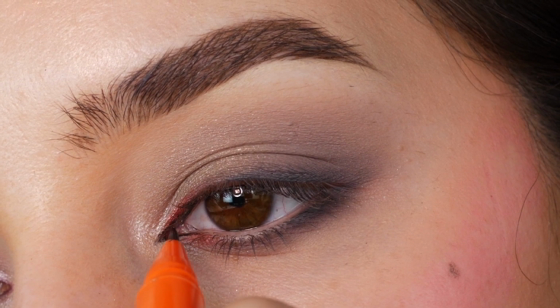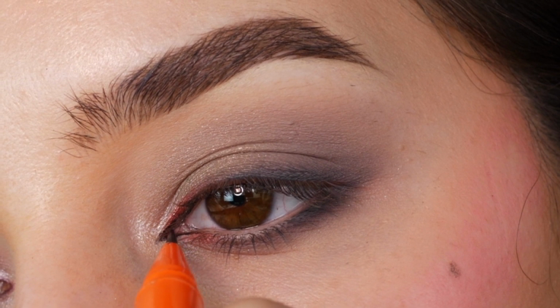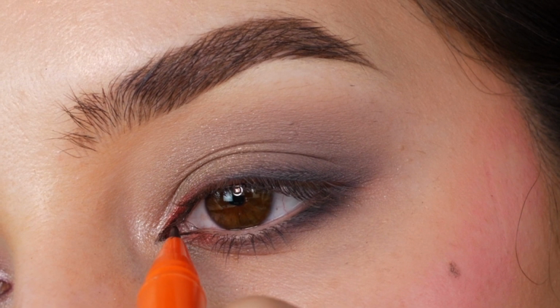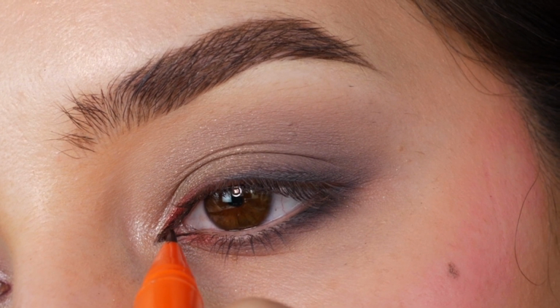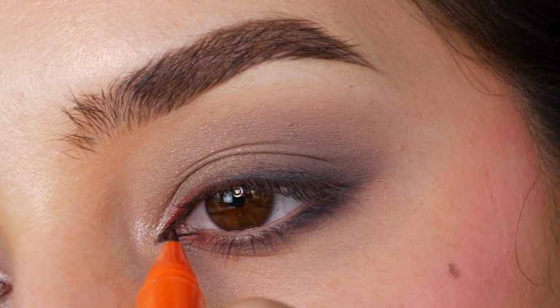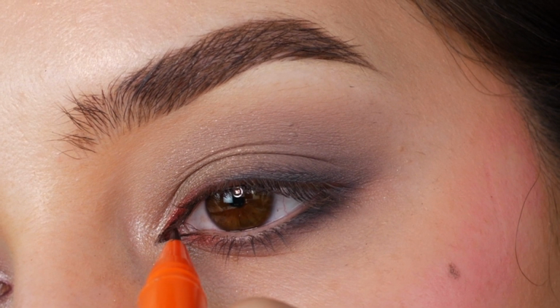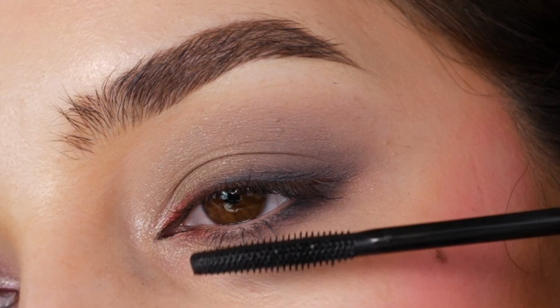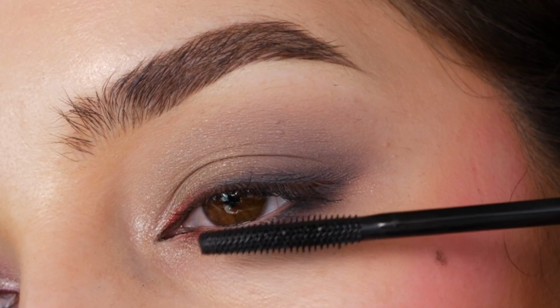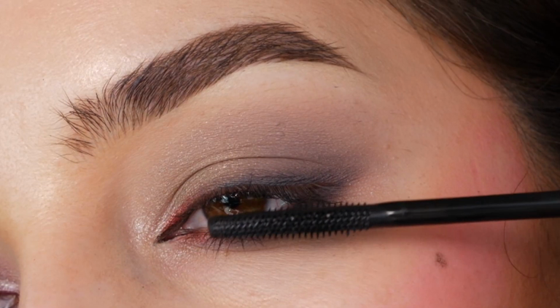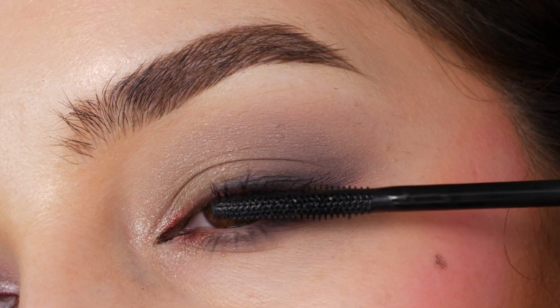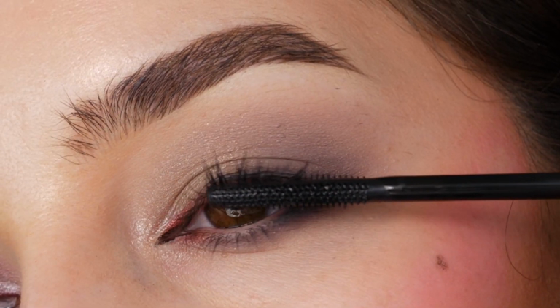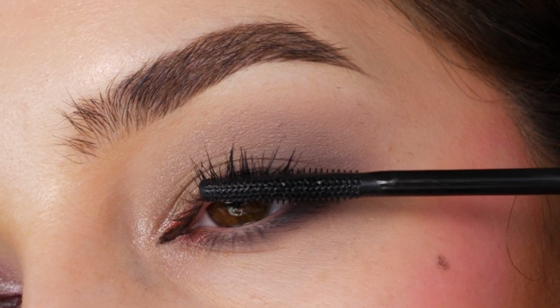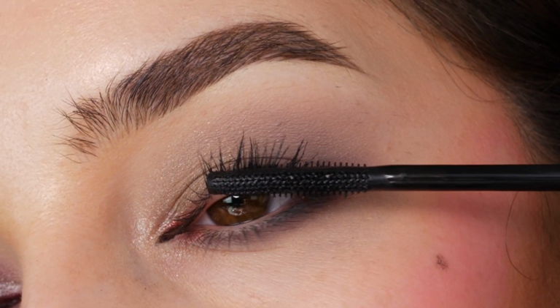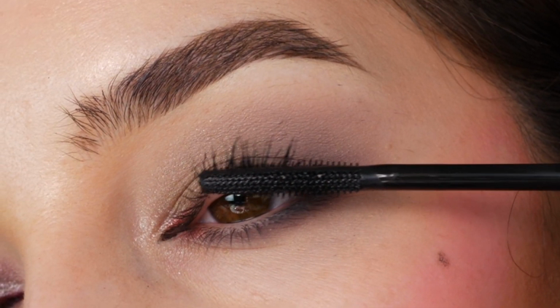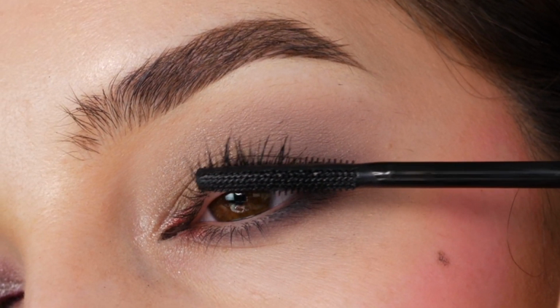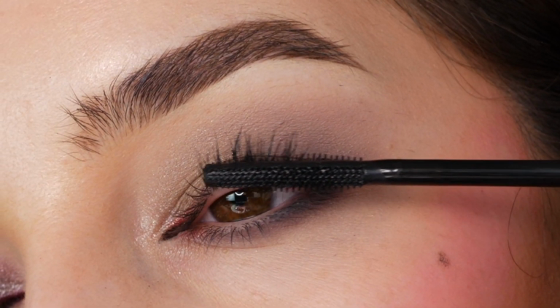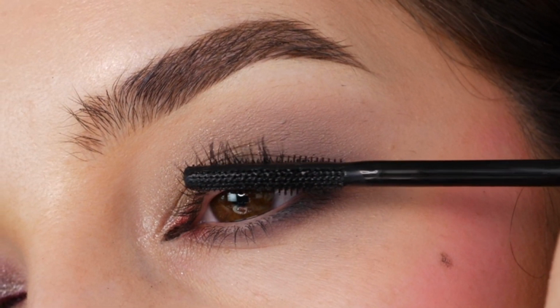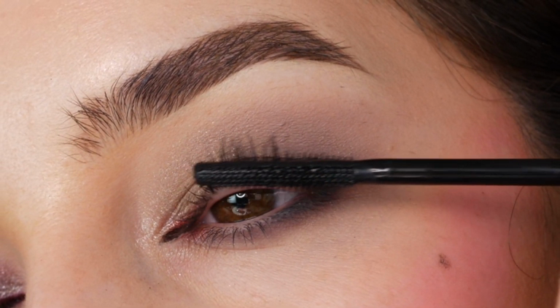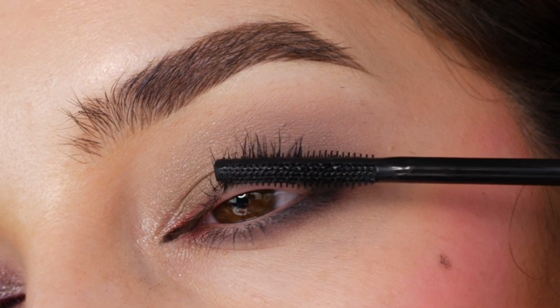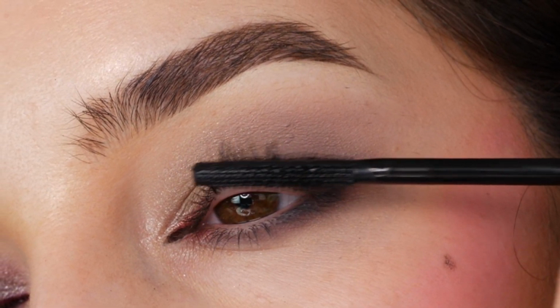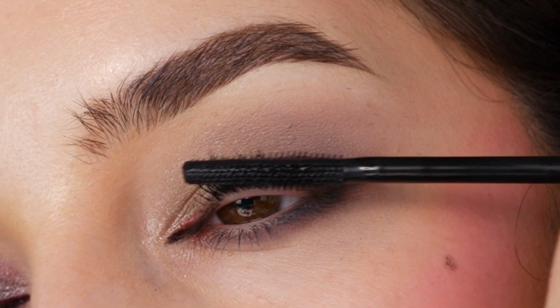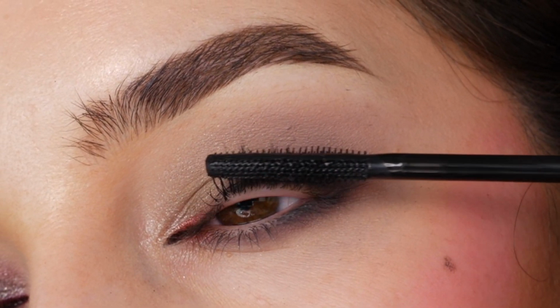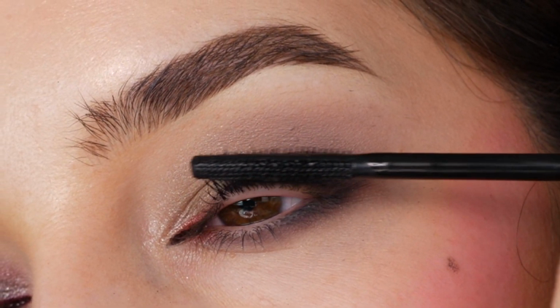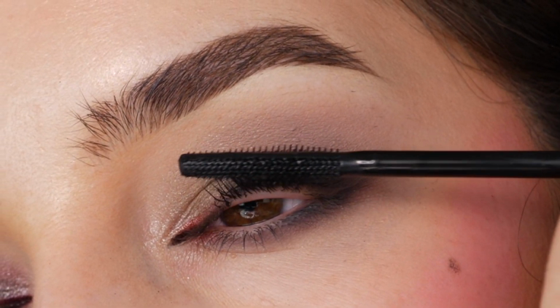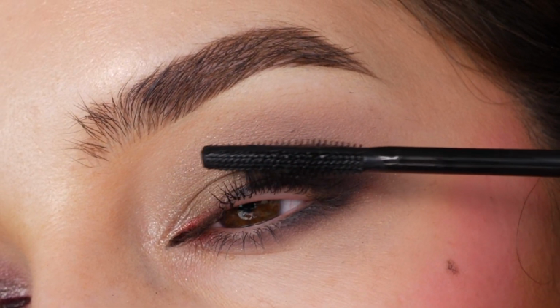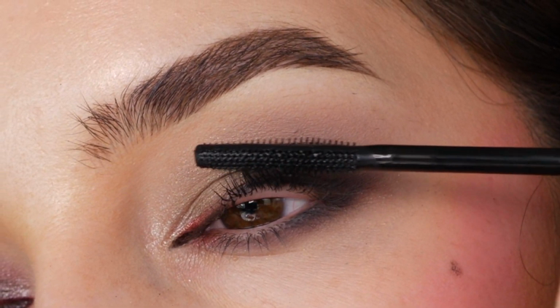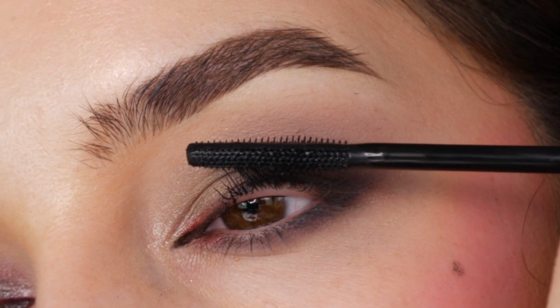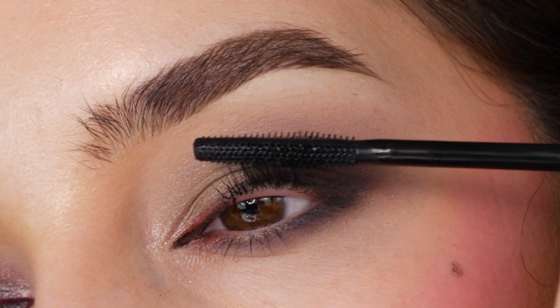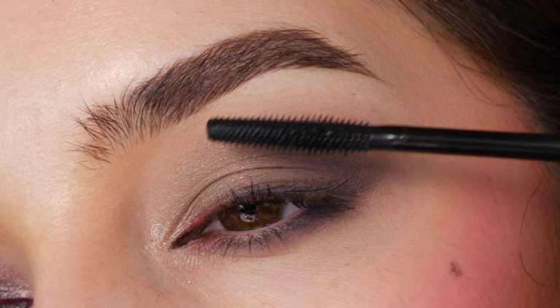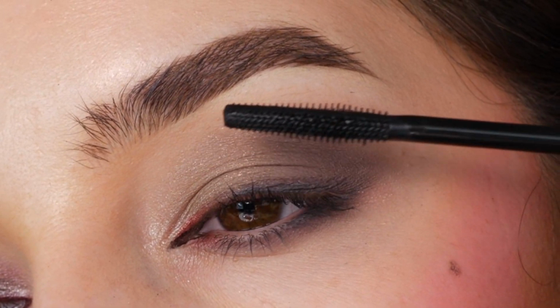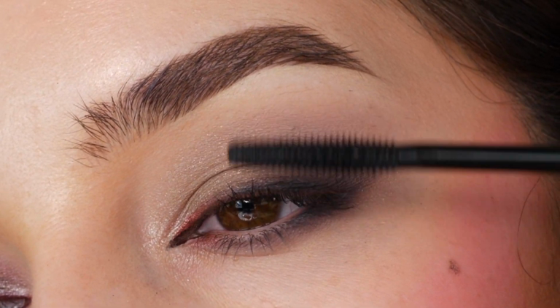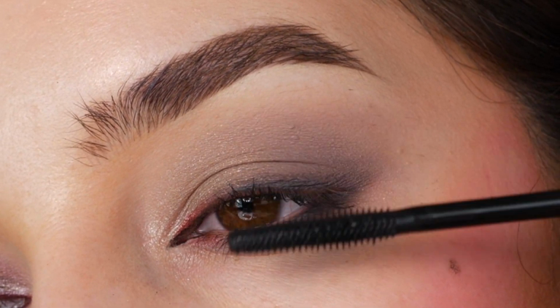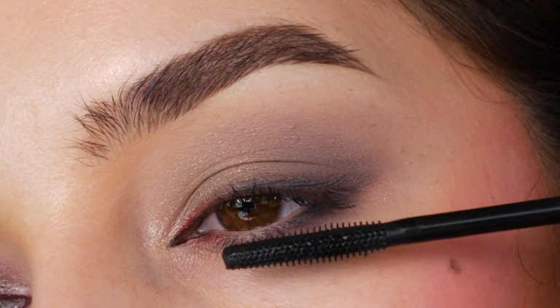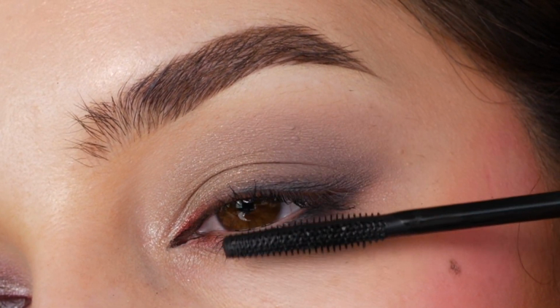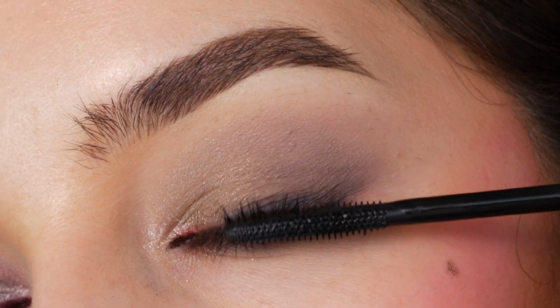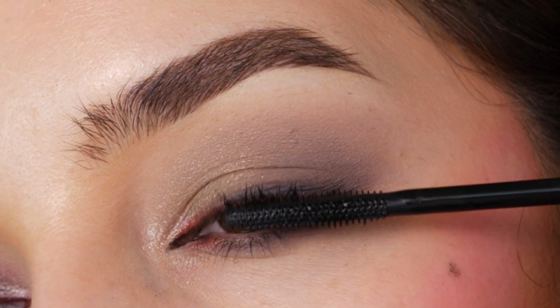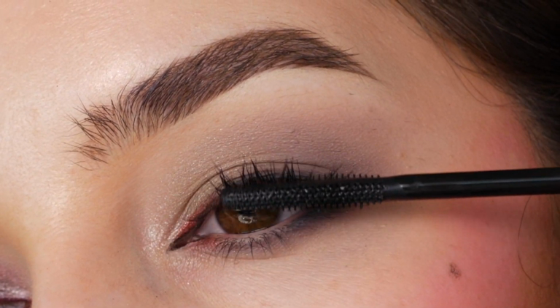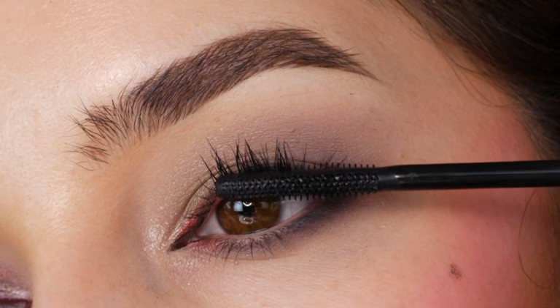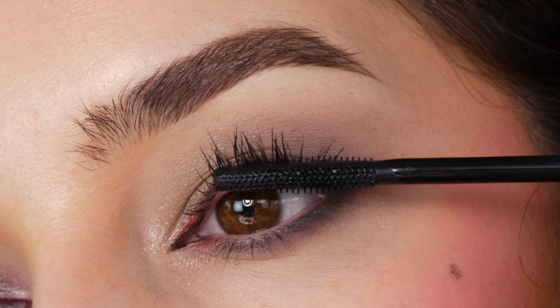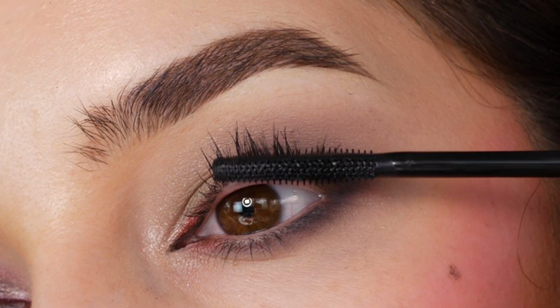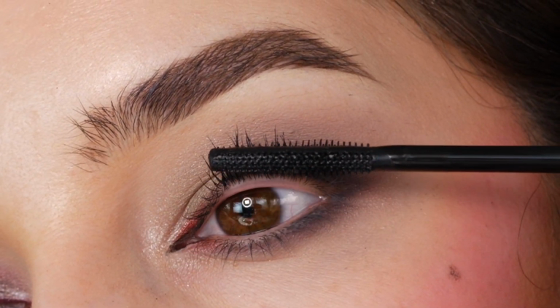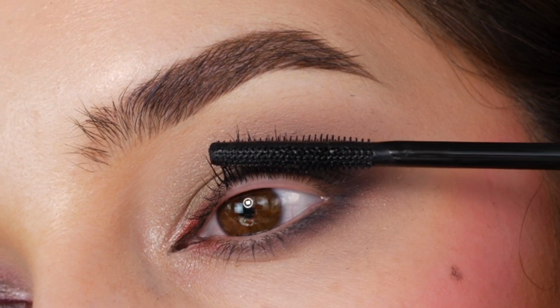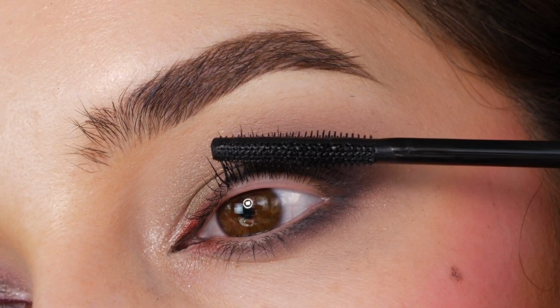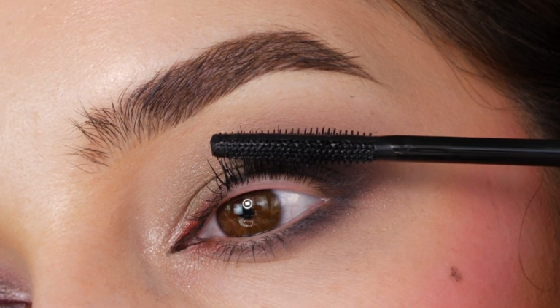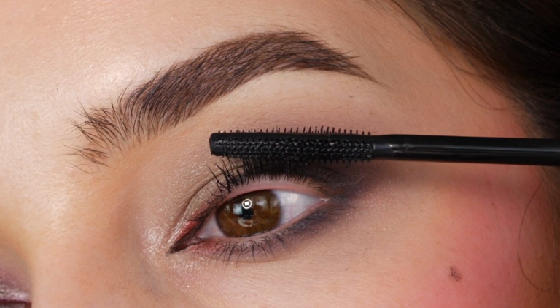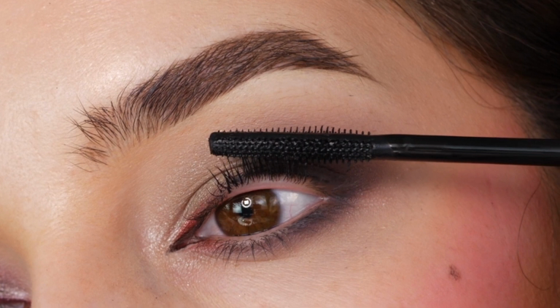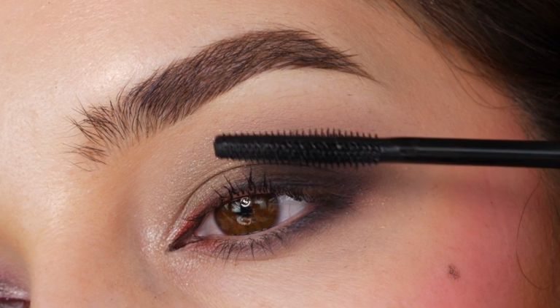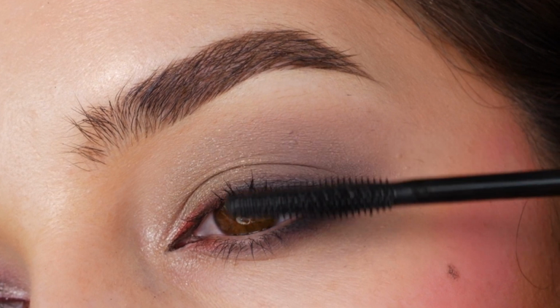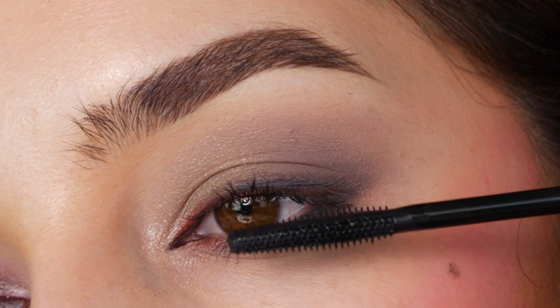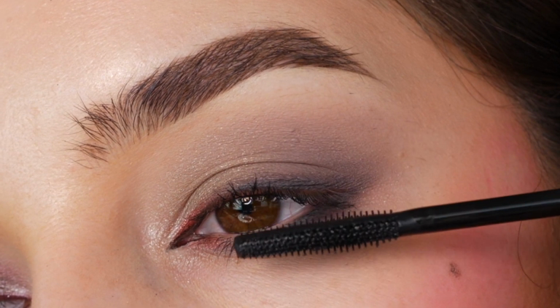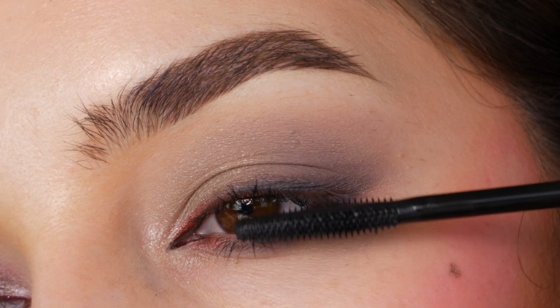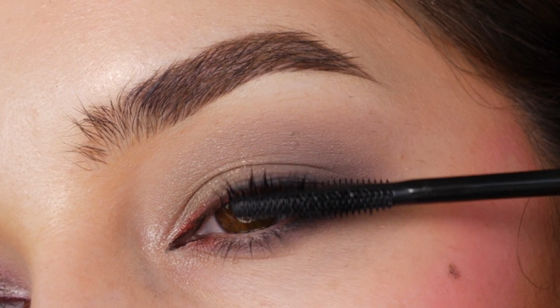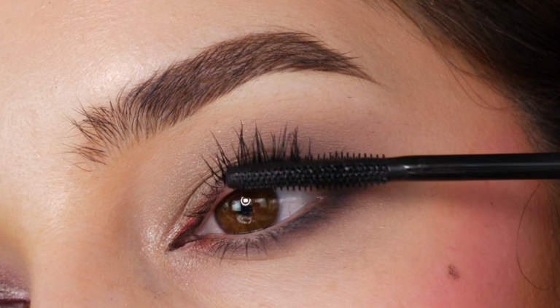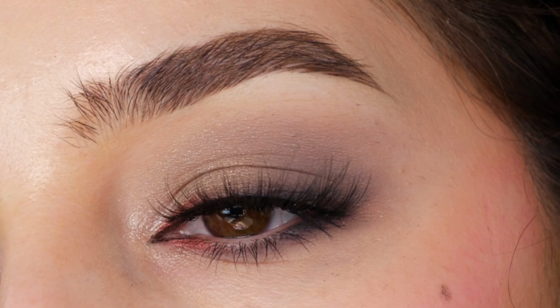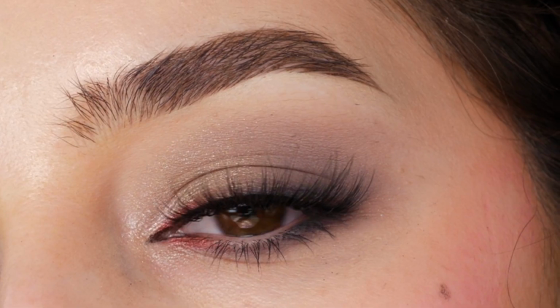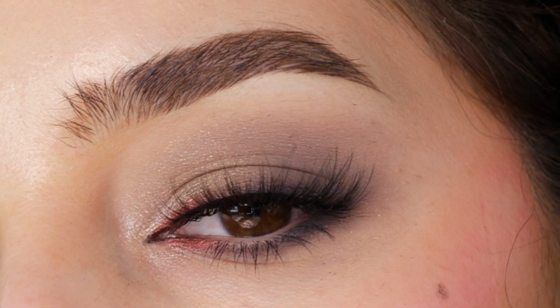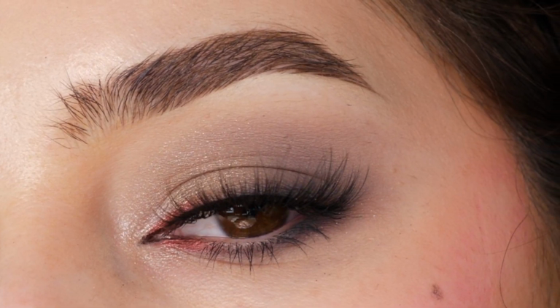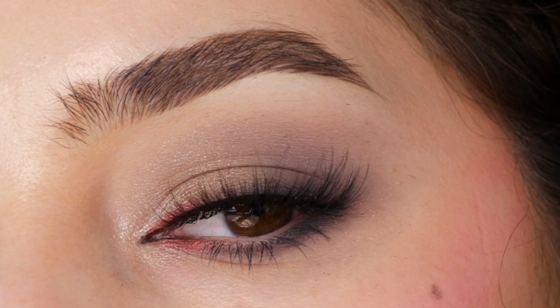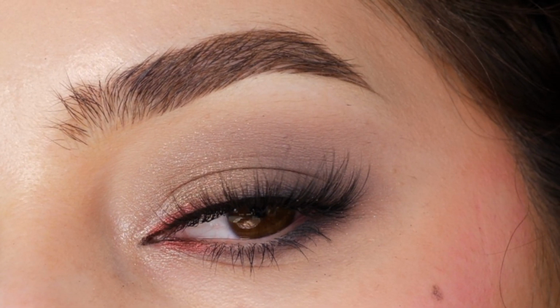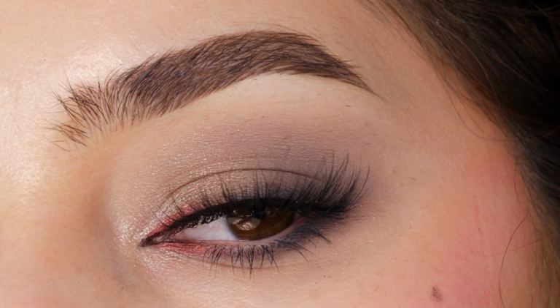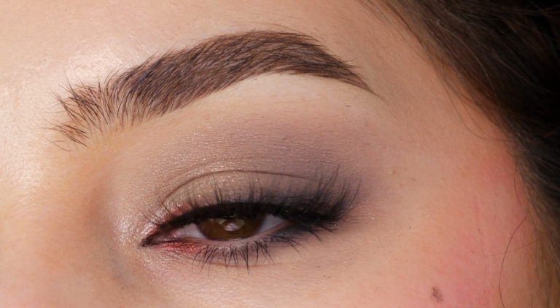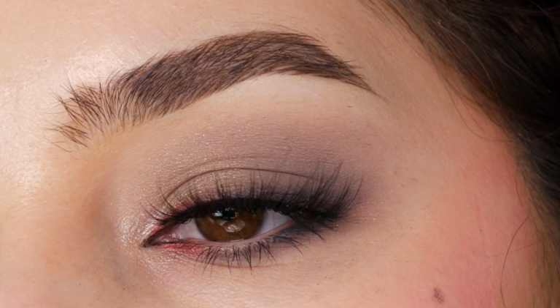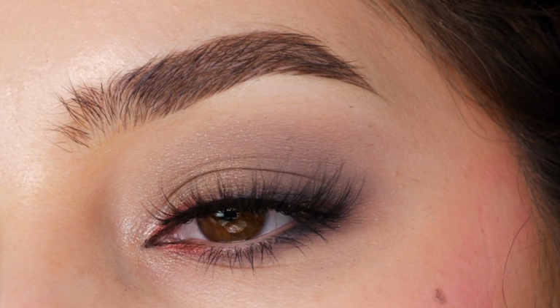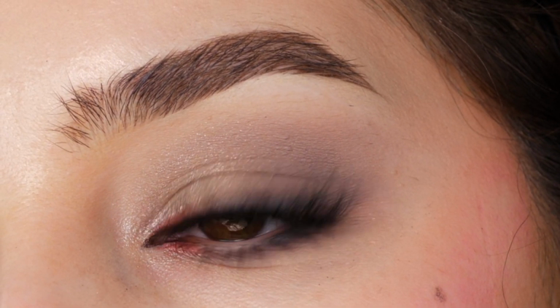Drawing an inner corner wing with a black liner, adding mascara and lashes. And that completes the look!